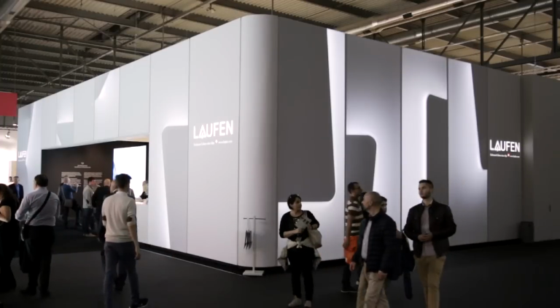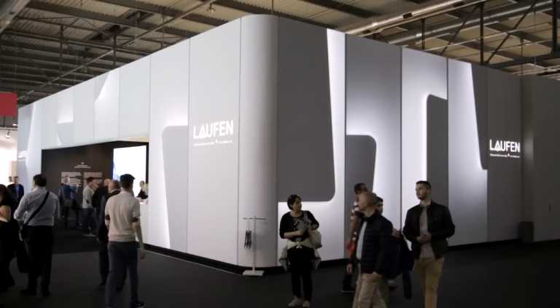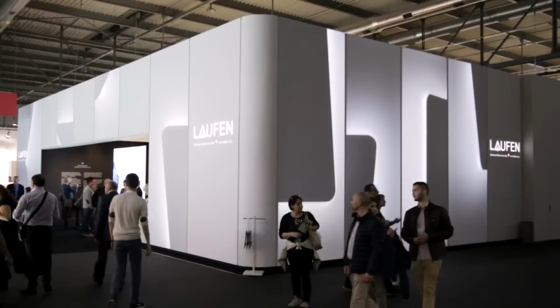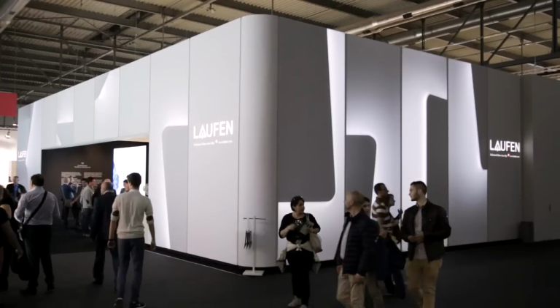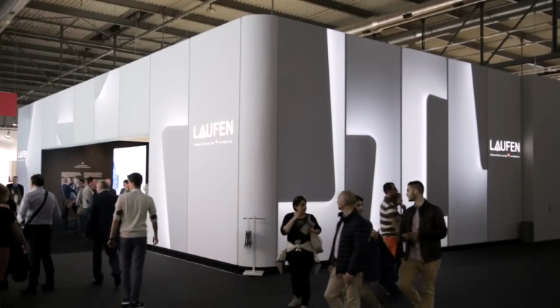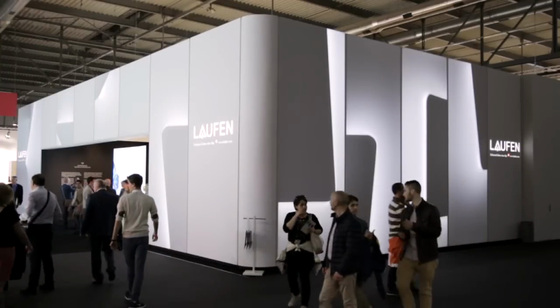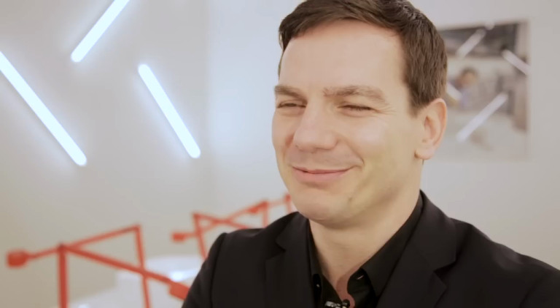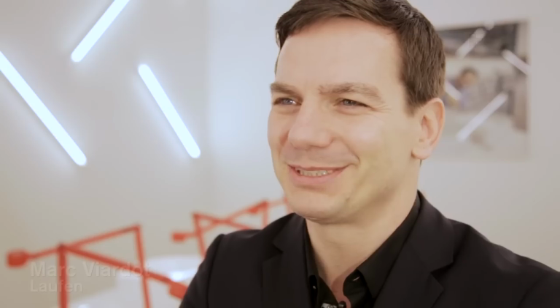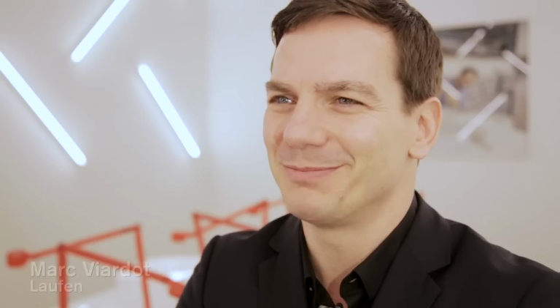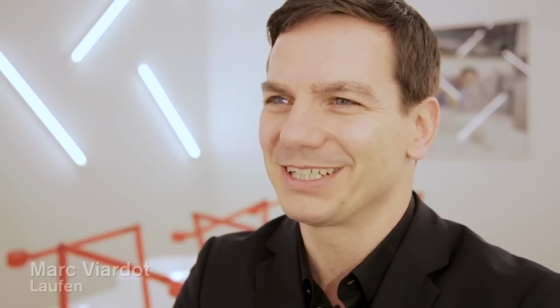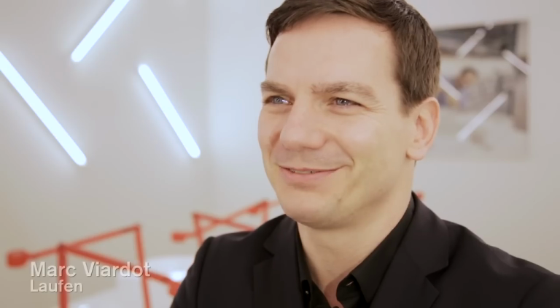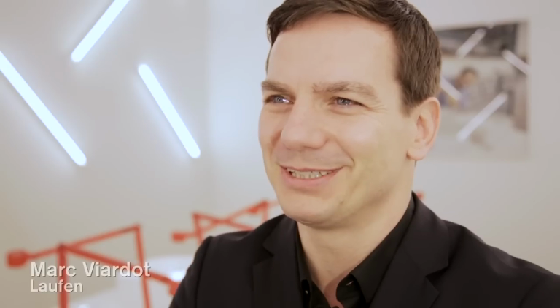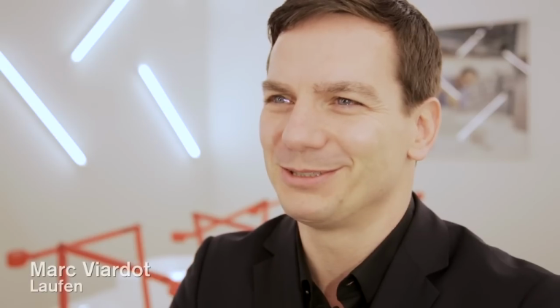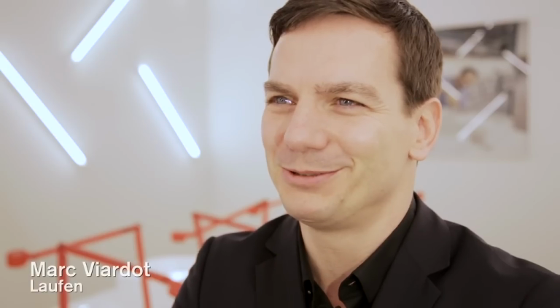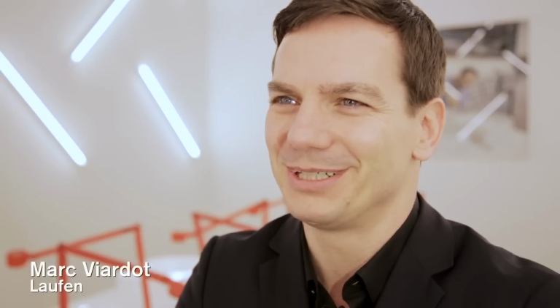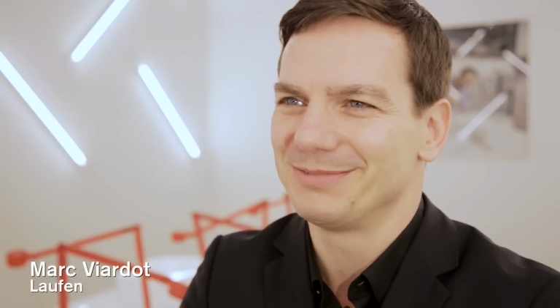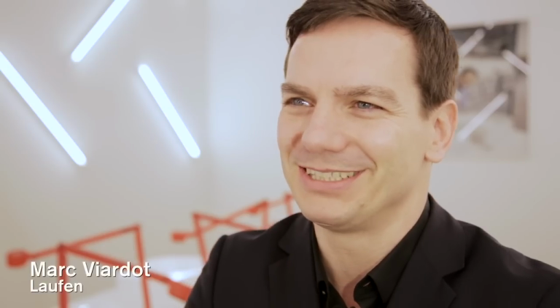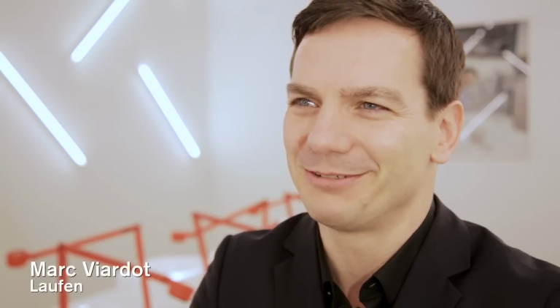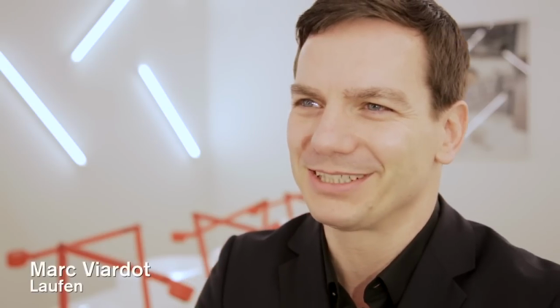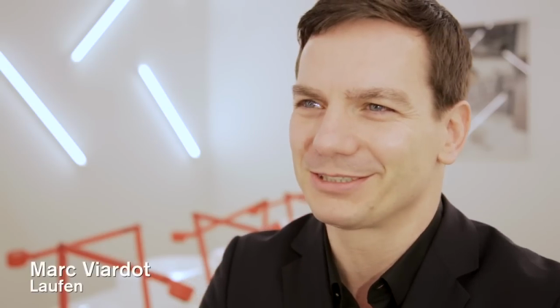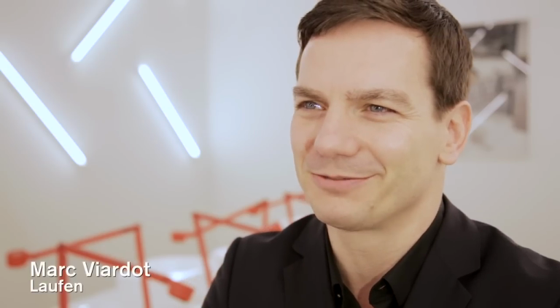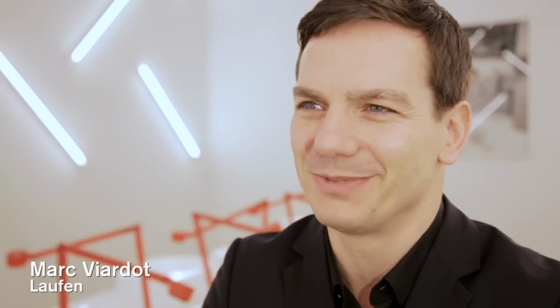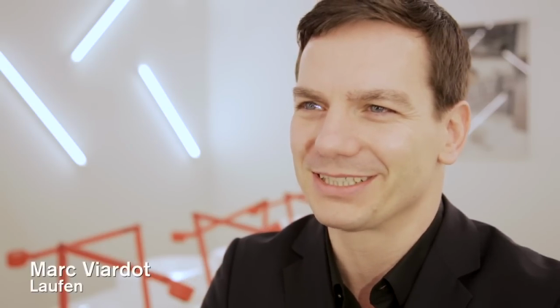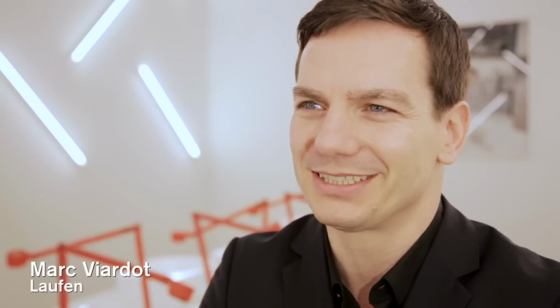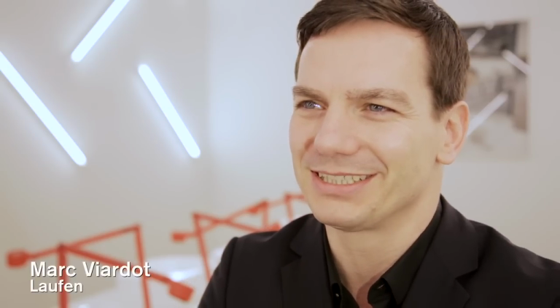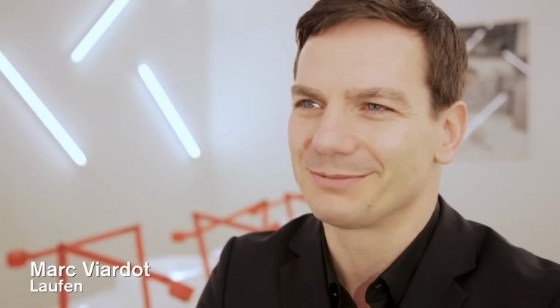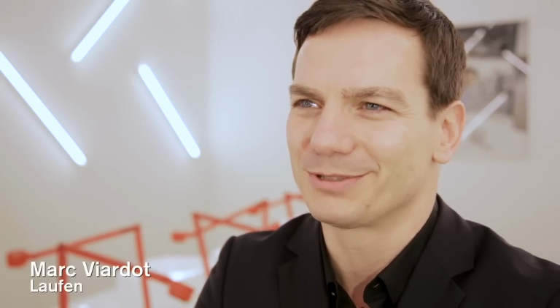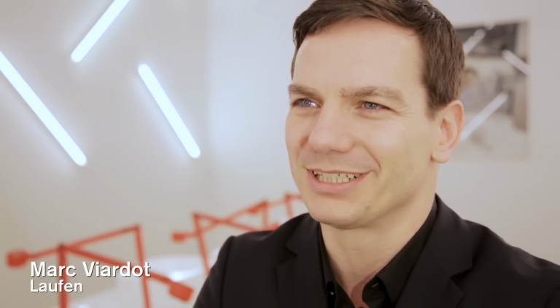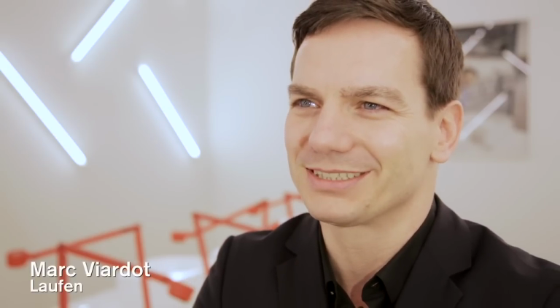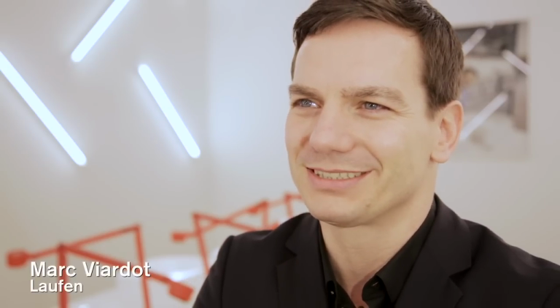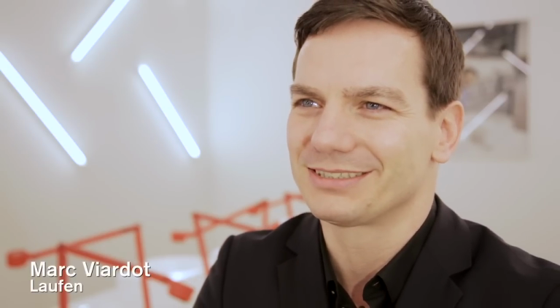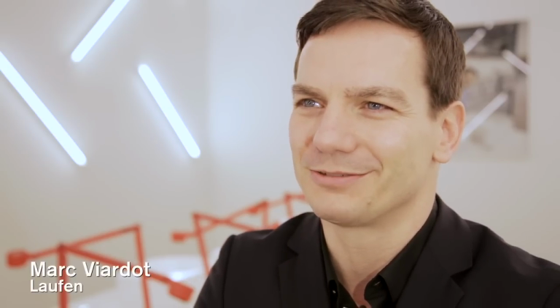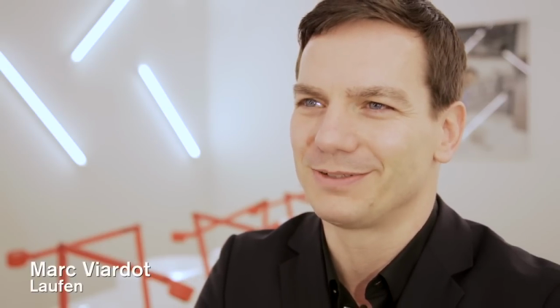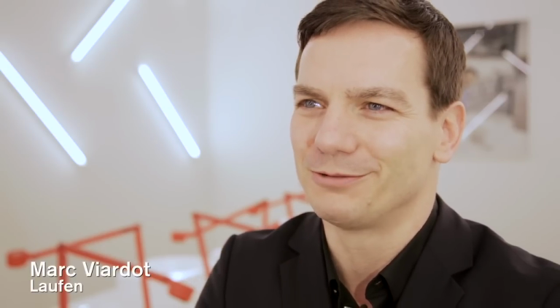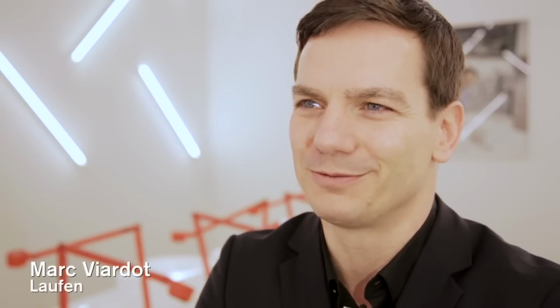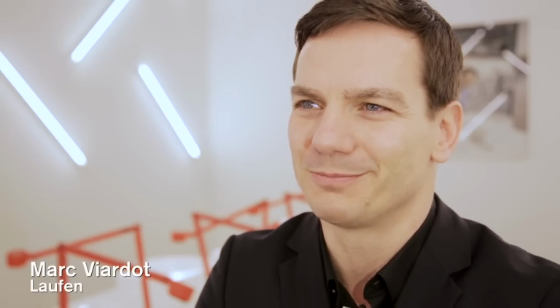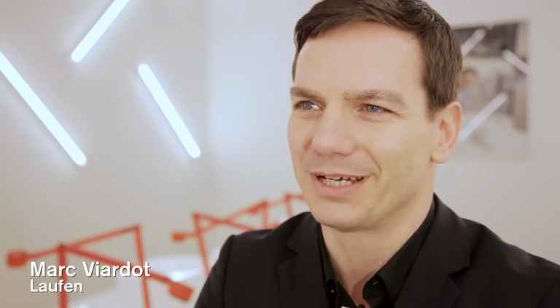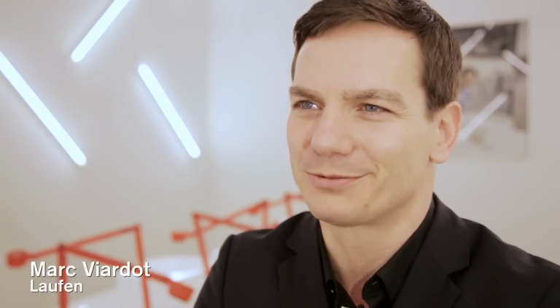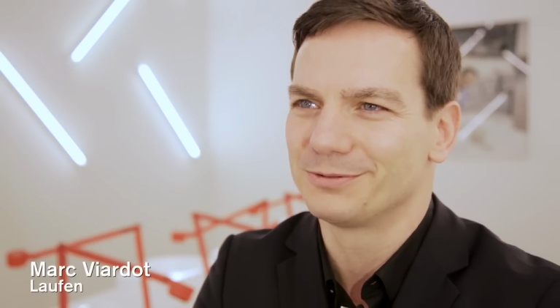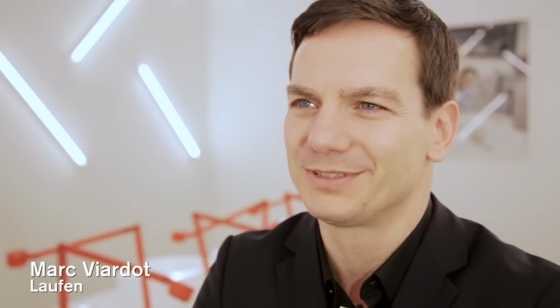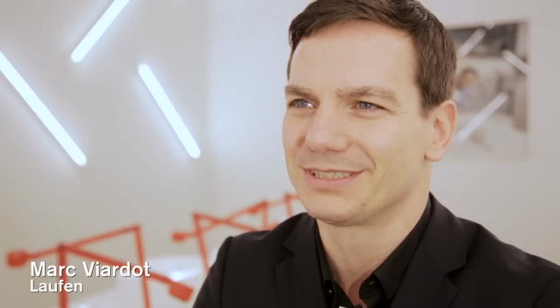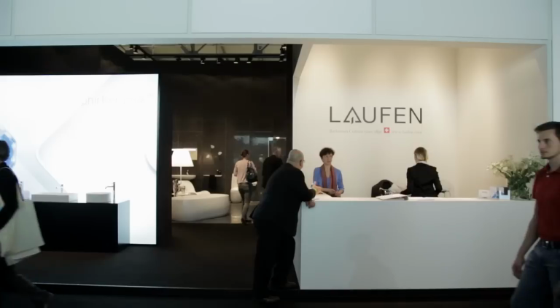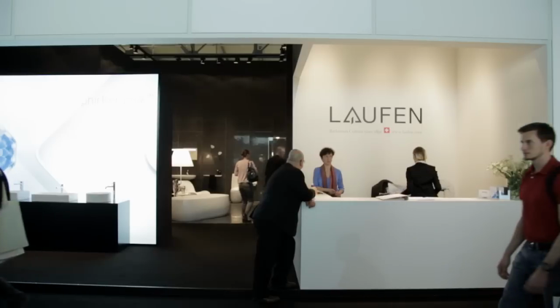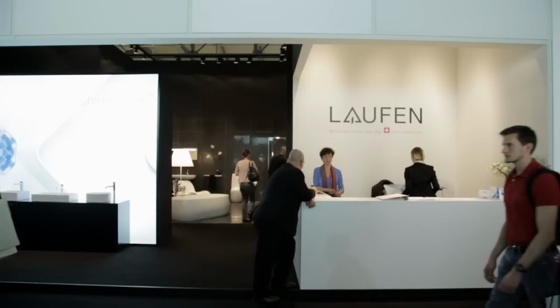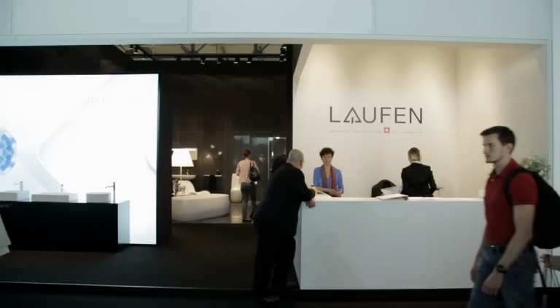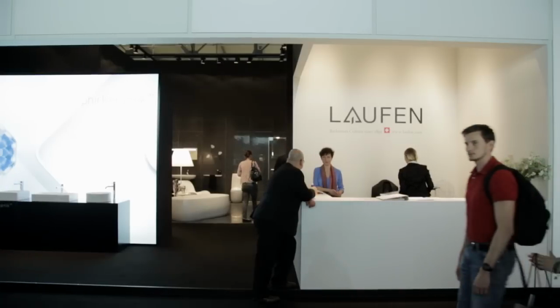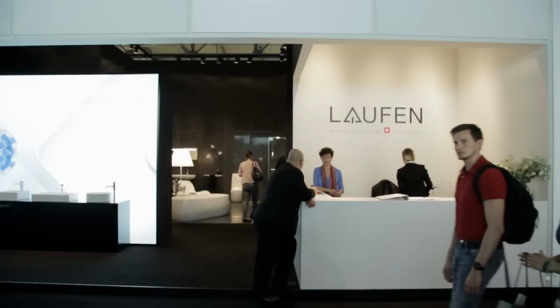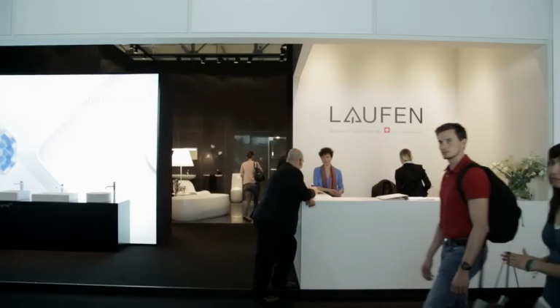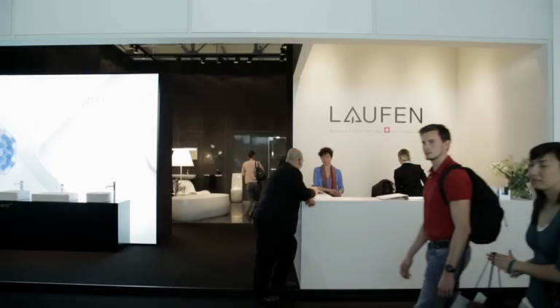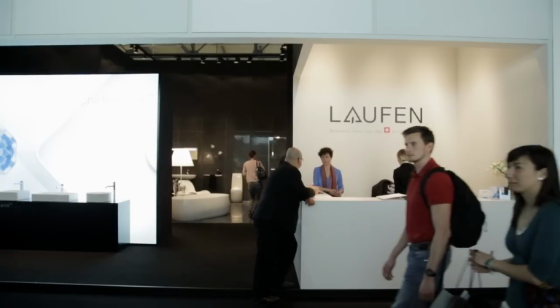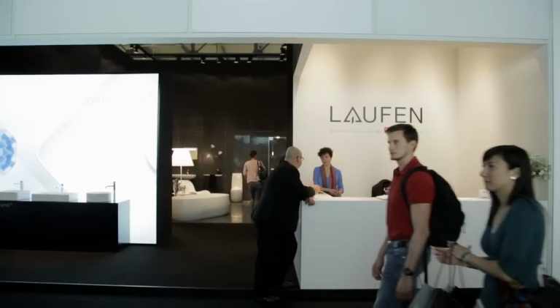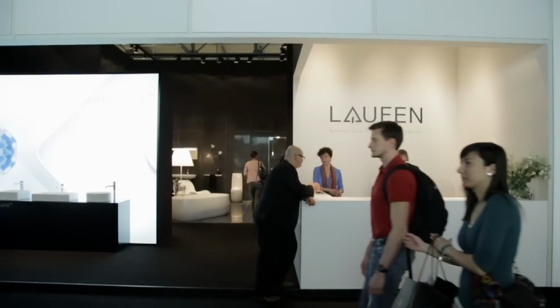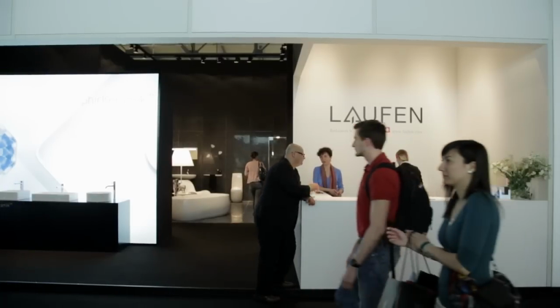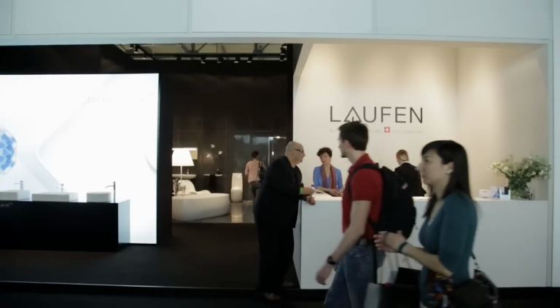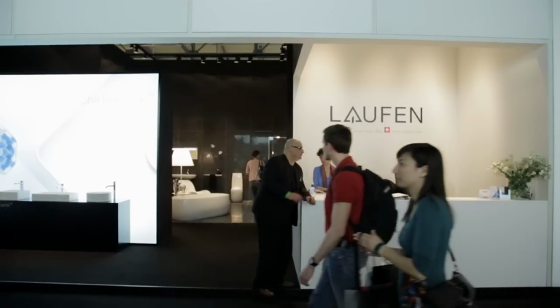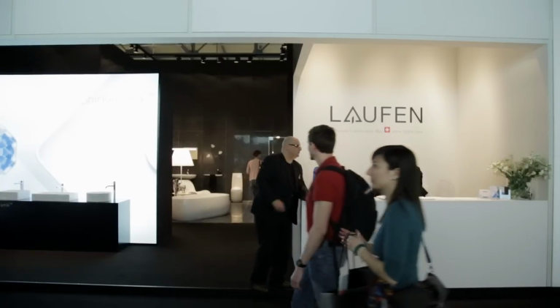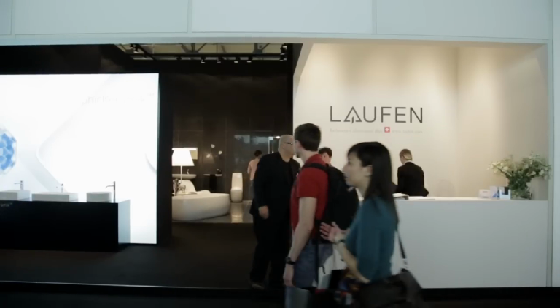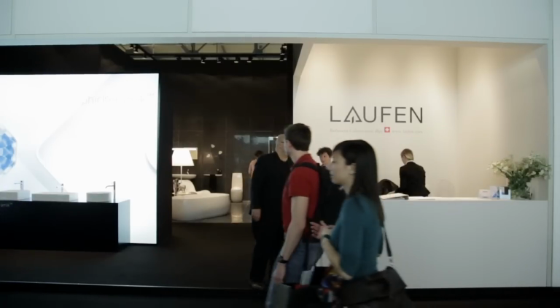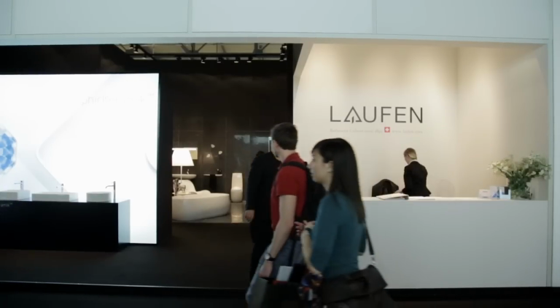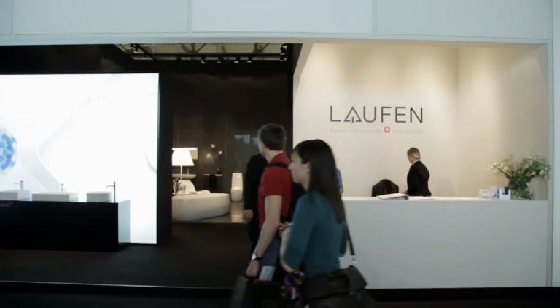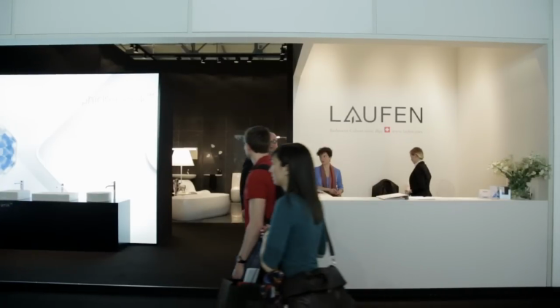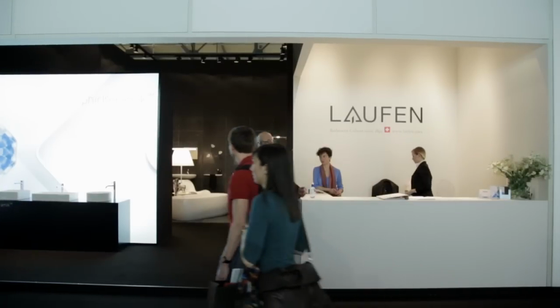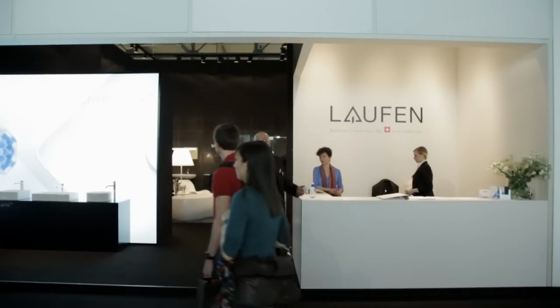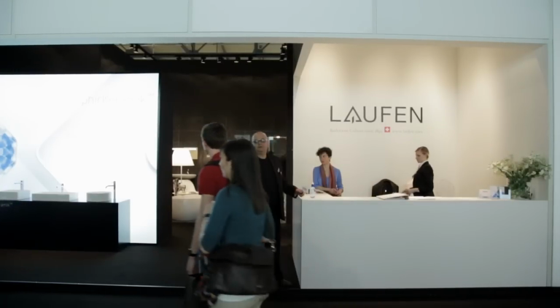My name is Marc Viadot. I'm the director of marketing and products of Laufen bathrooms. We are here today in Salone del Mobile in Milan.